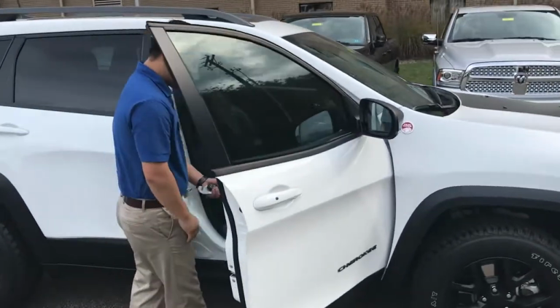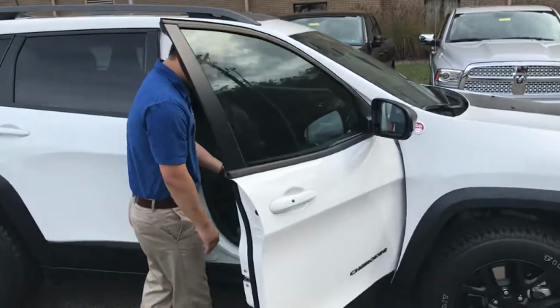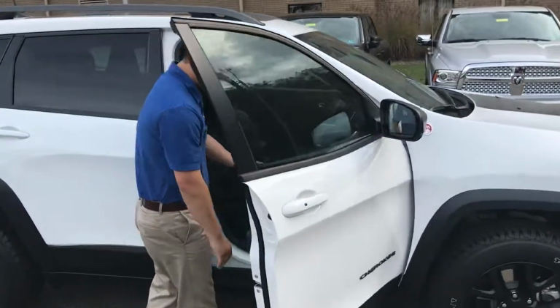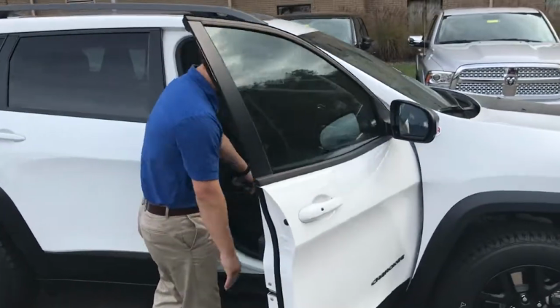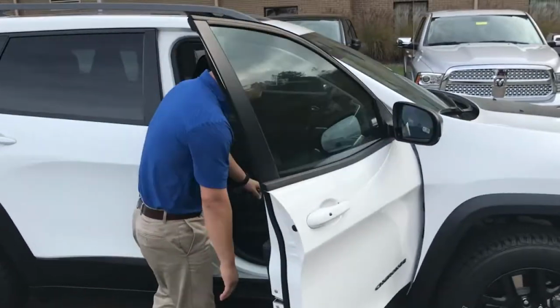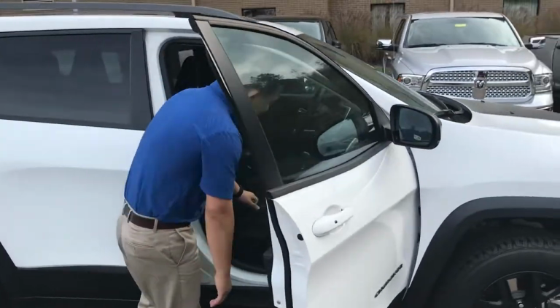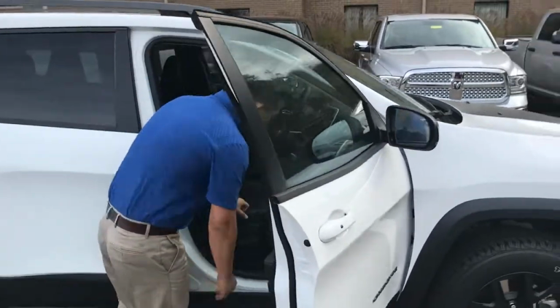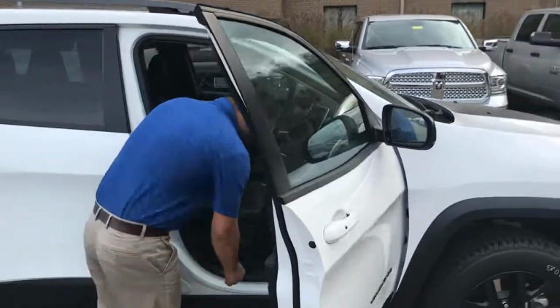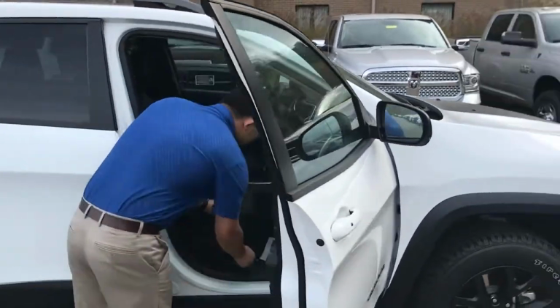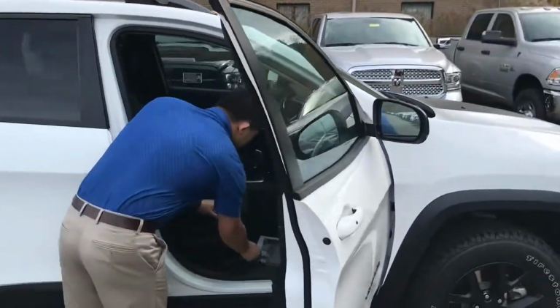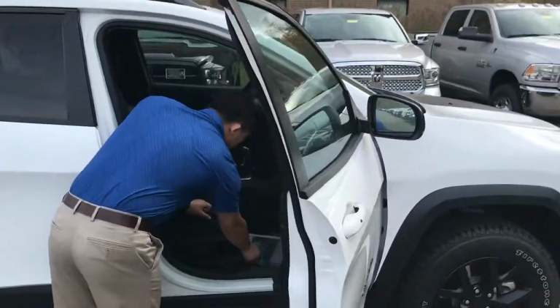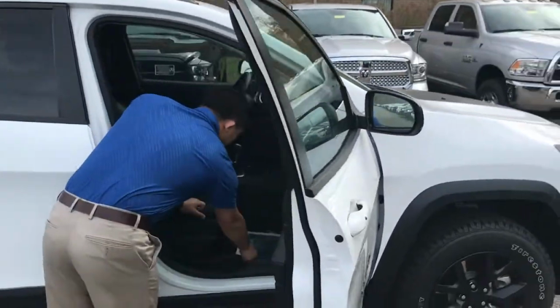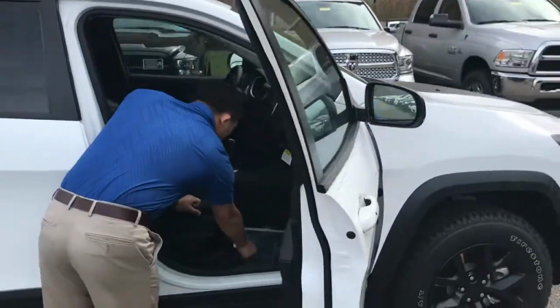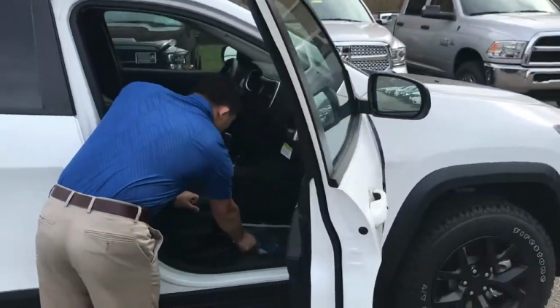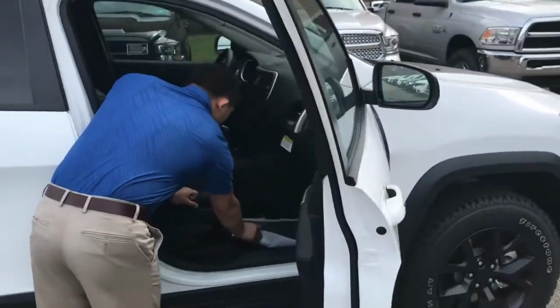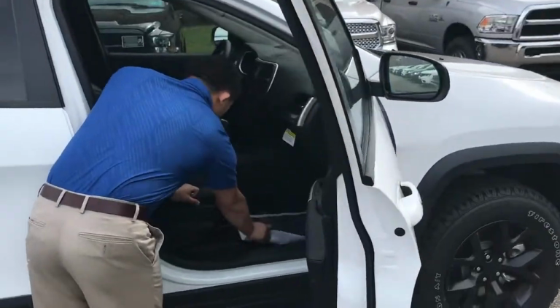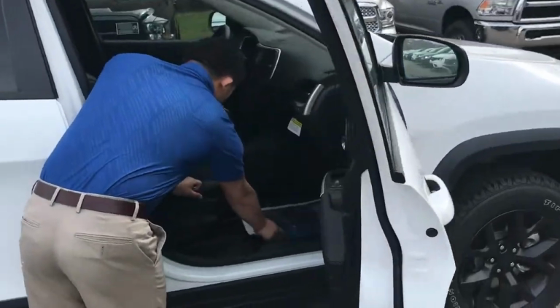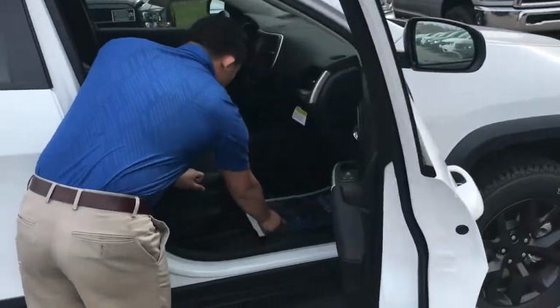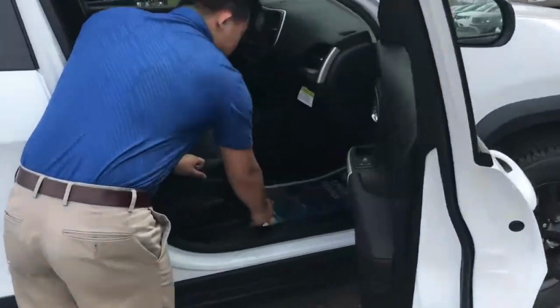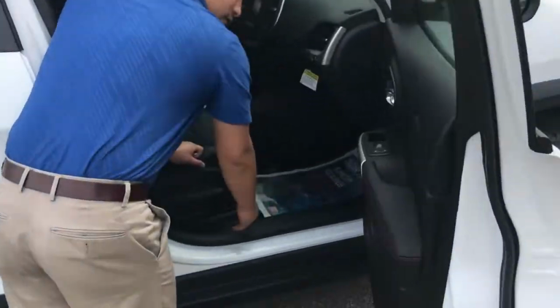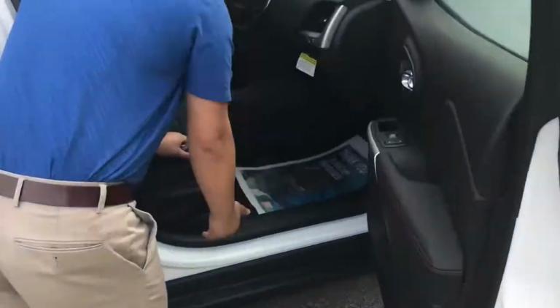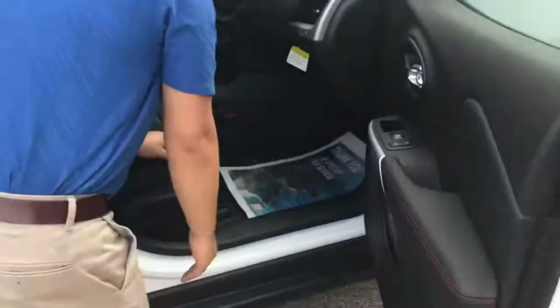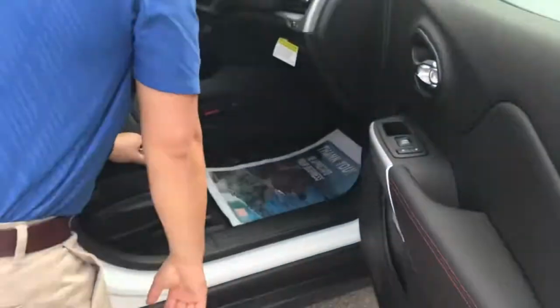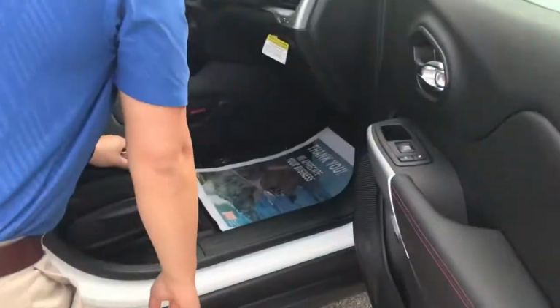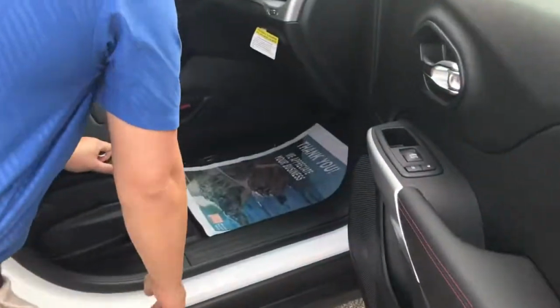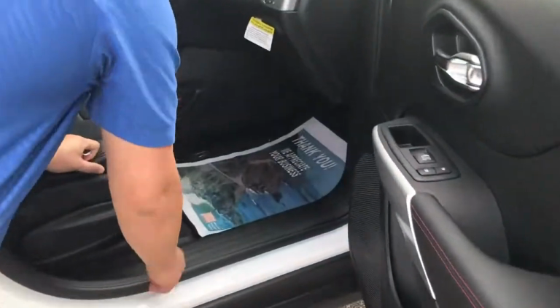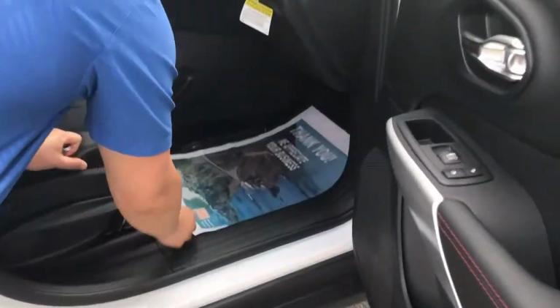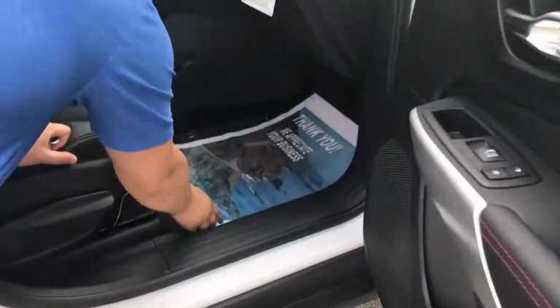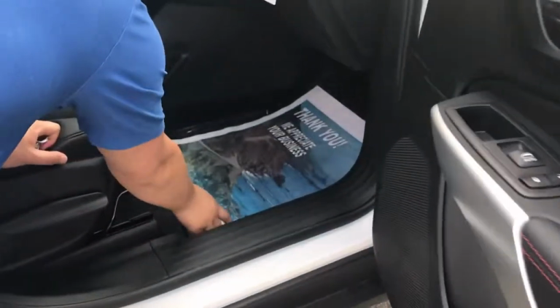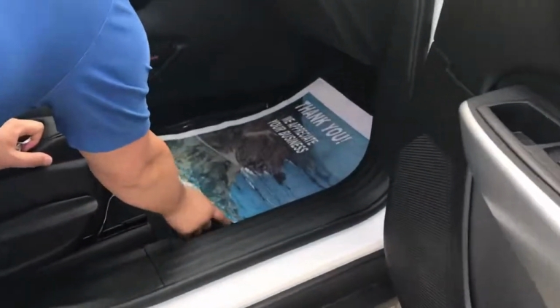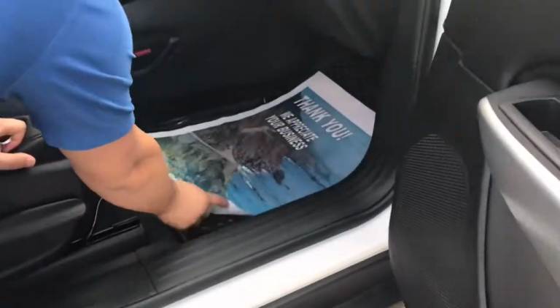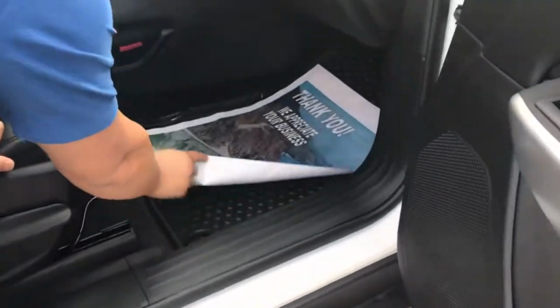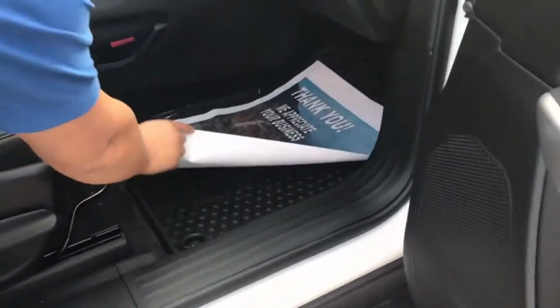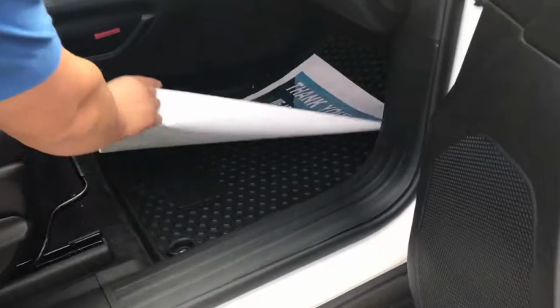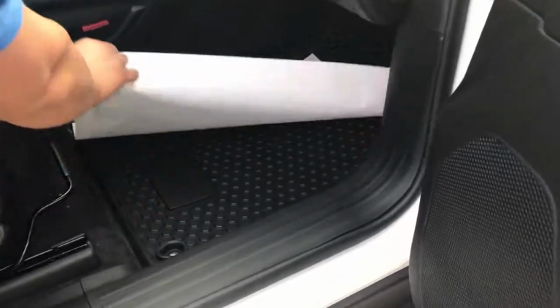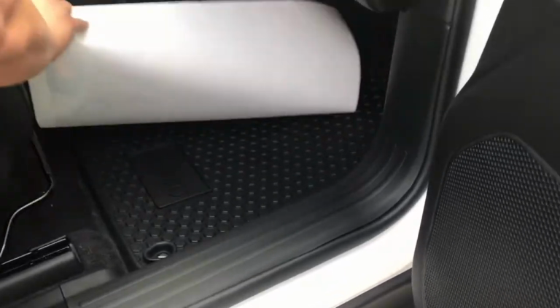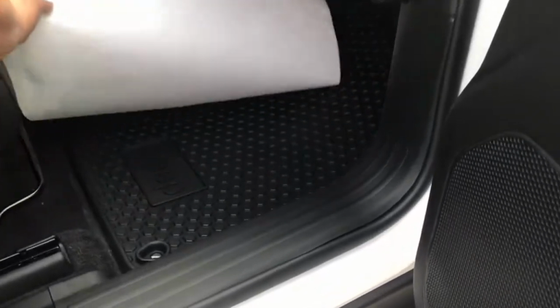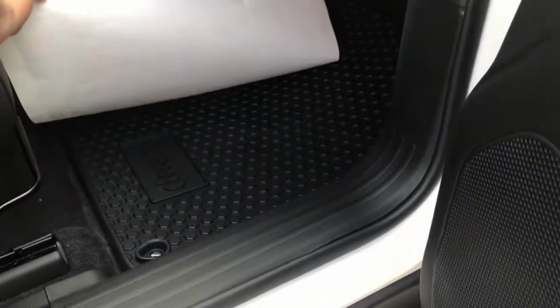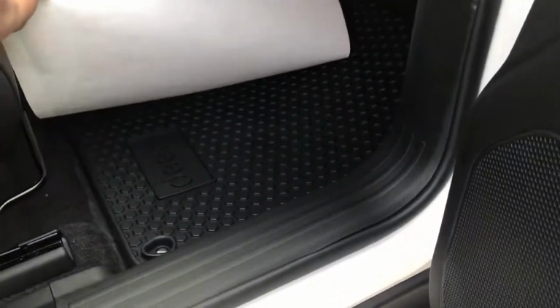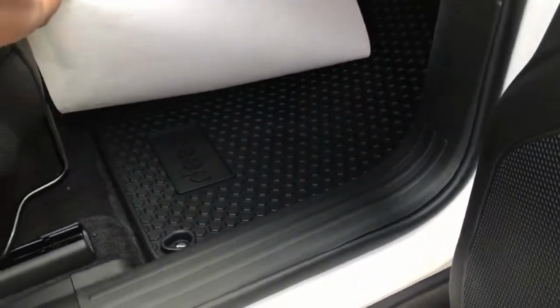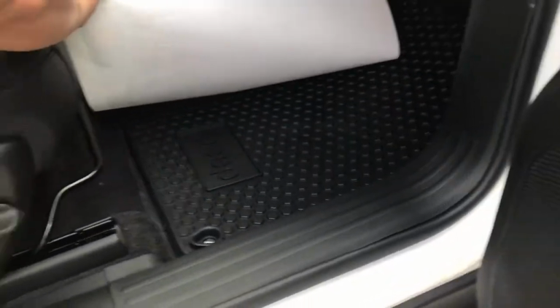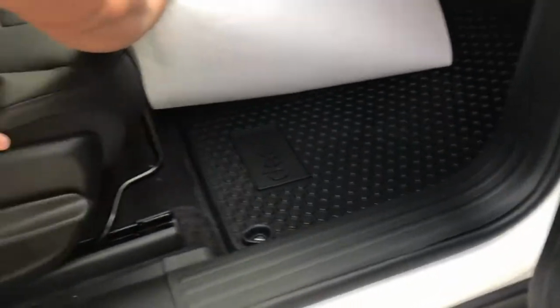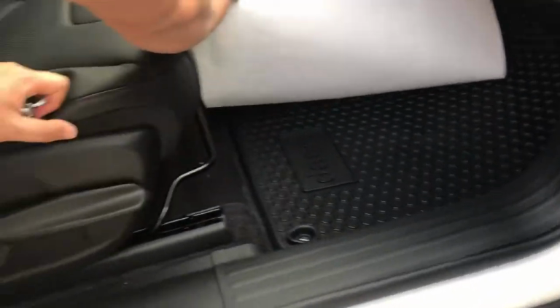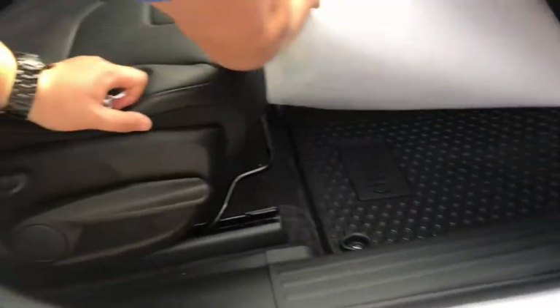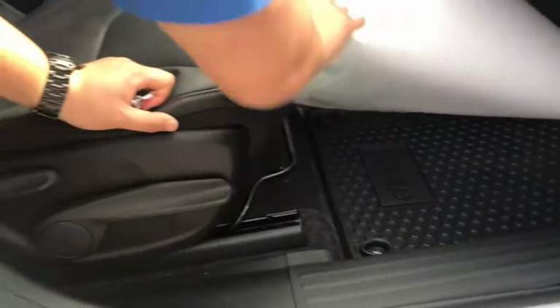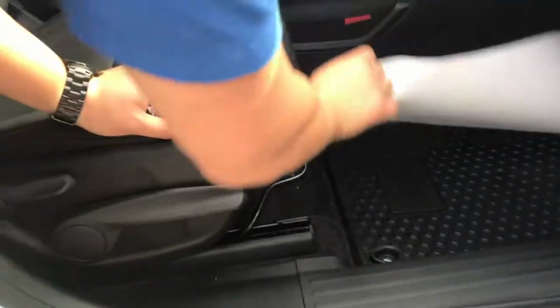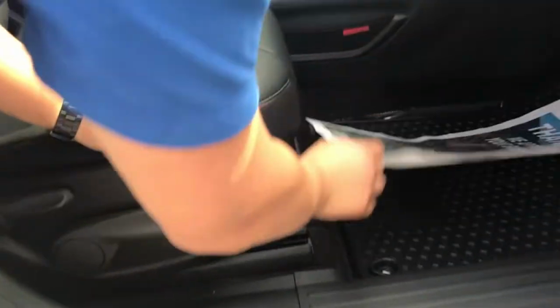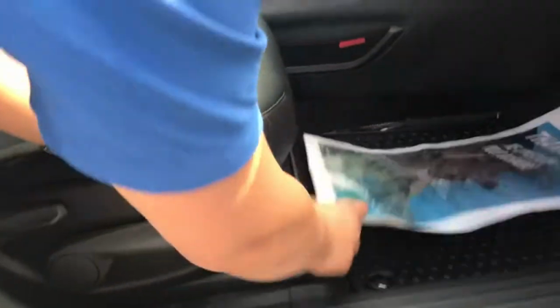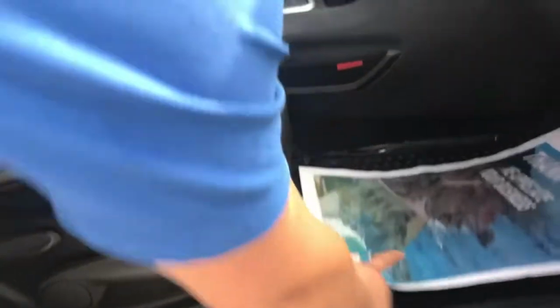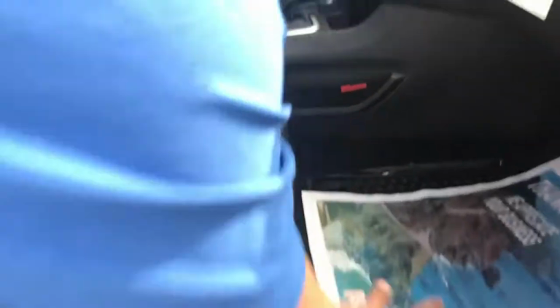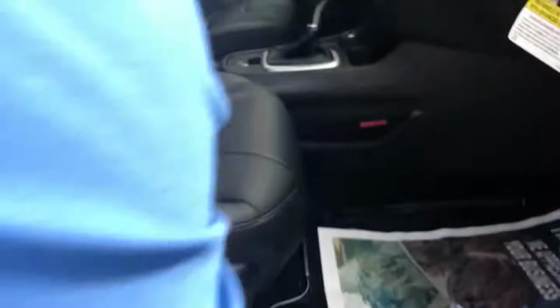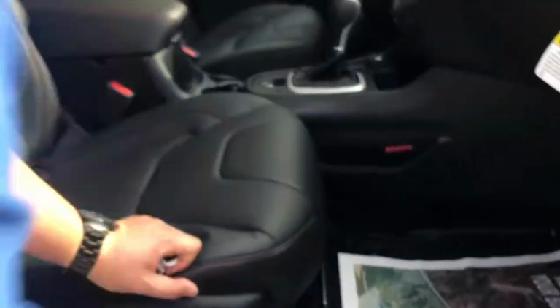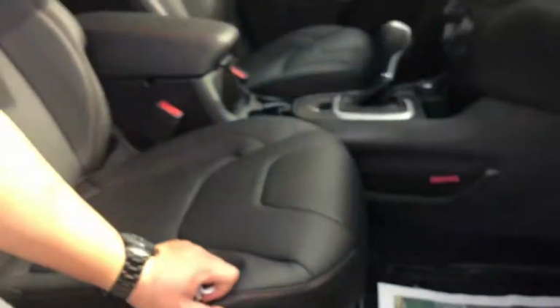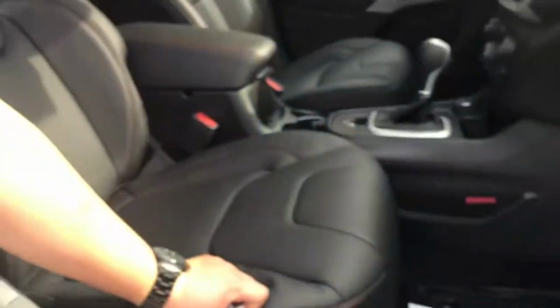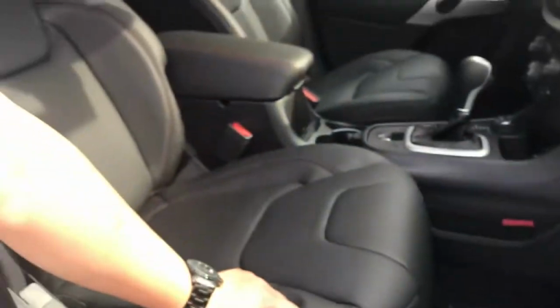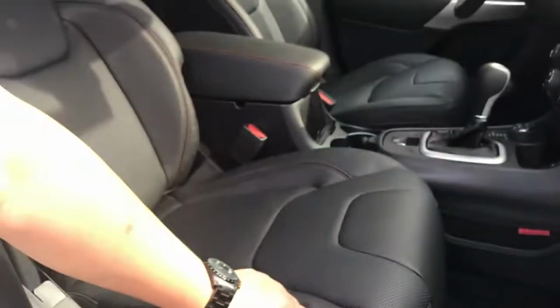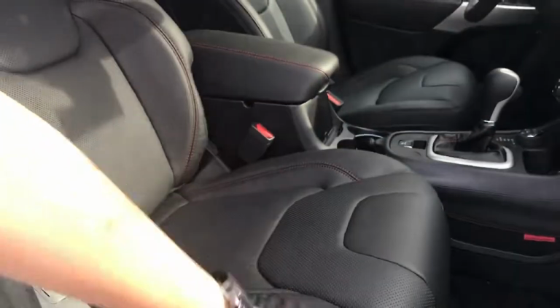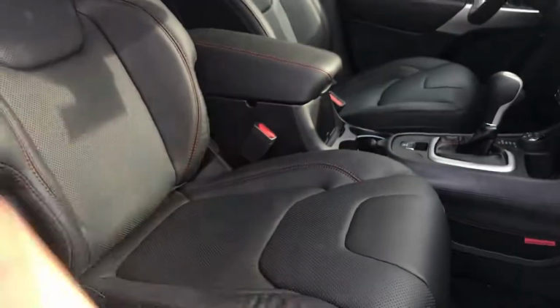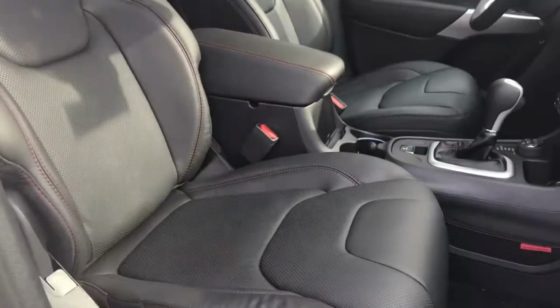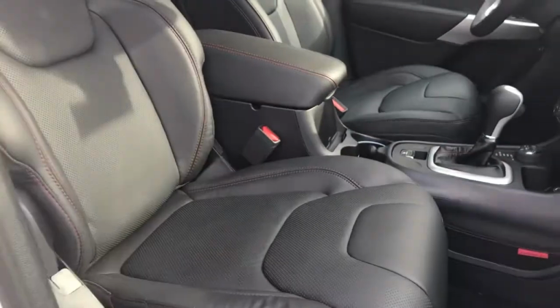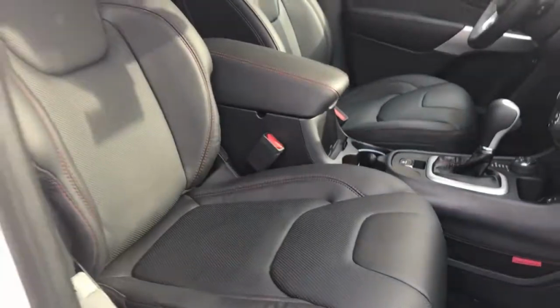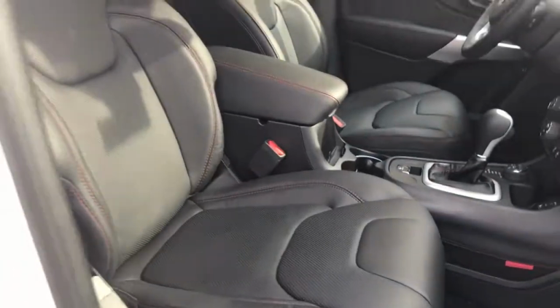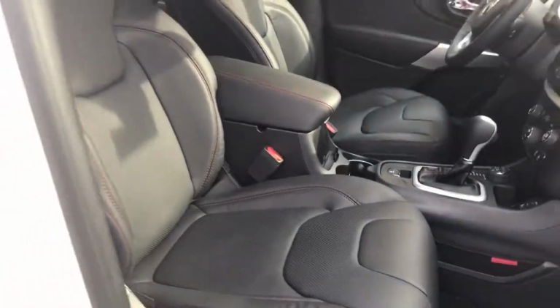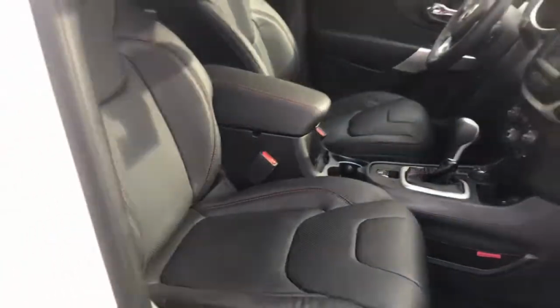Looking inside, it comes with a full leather trim, as well as all-weather floor mats. That'll really help keep the mud out of there.